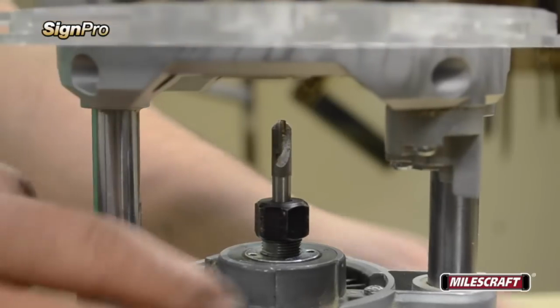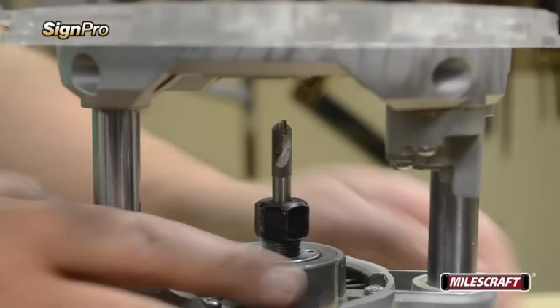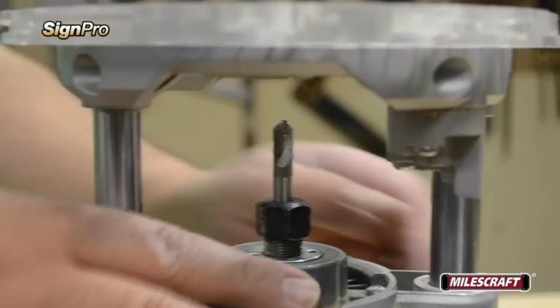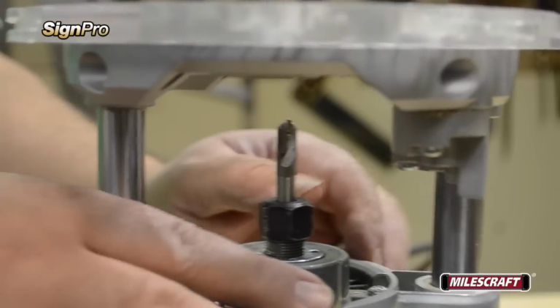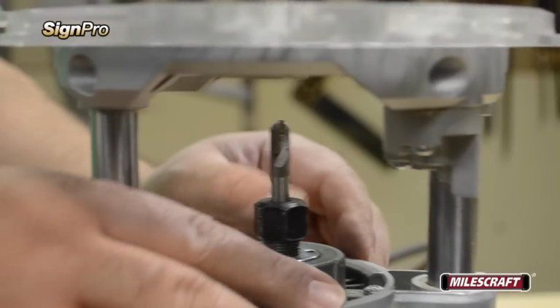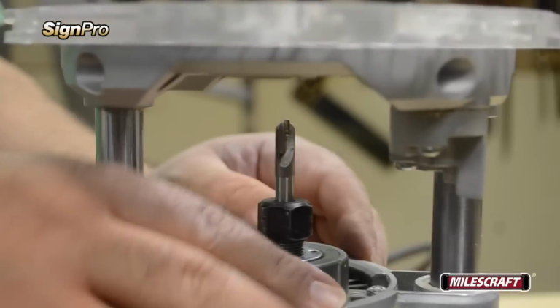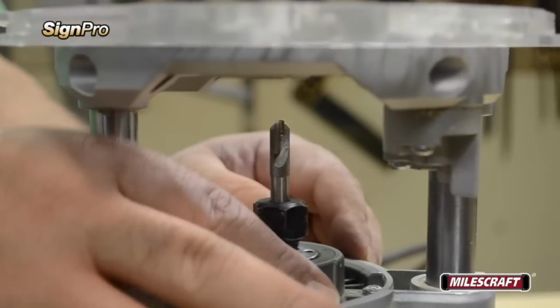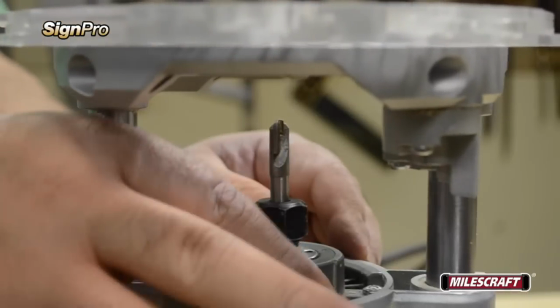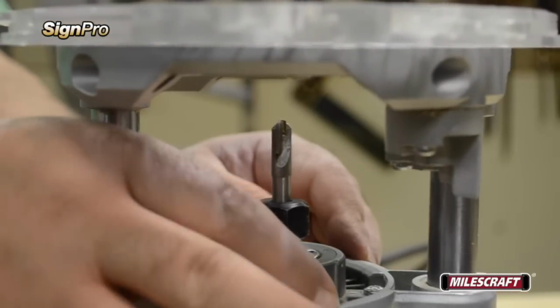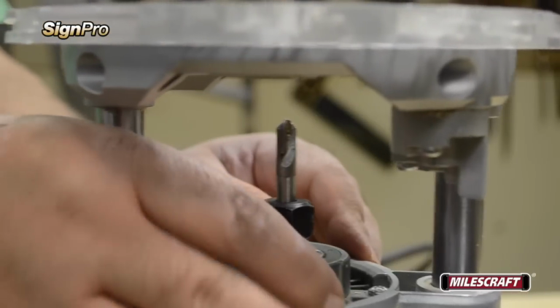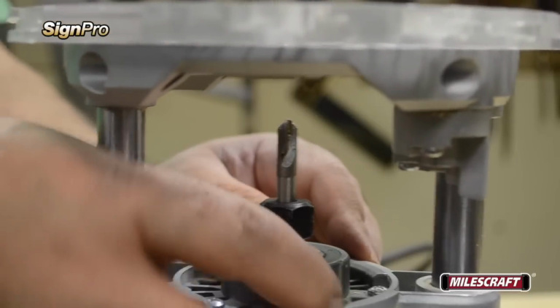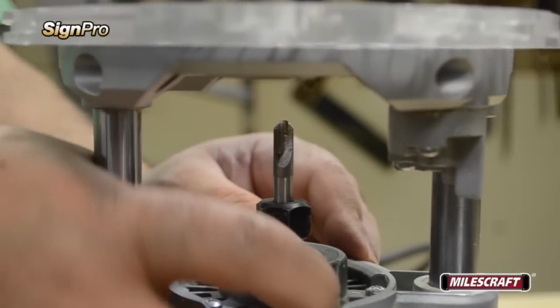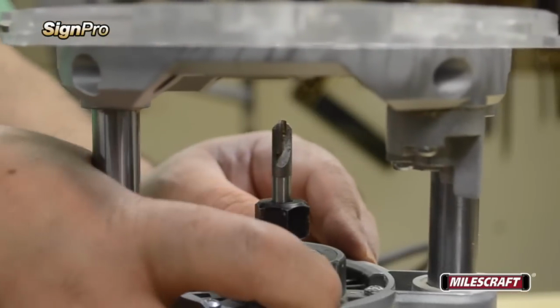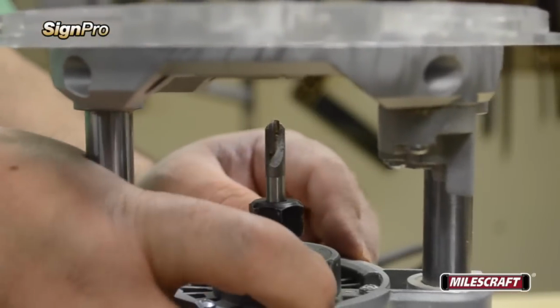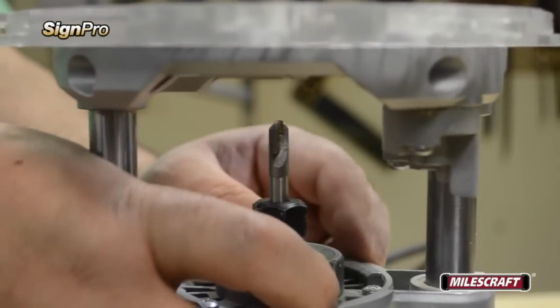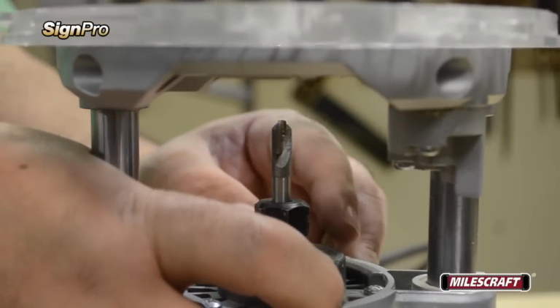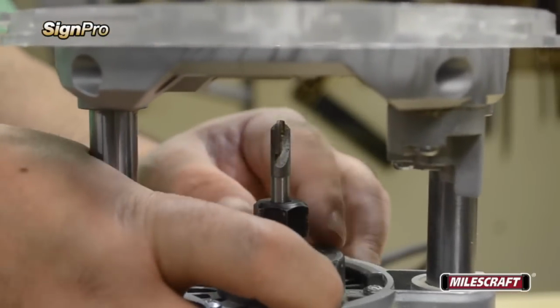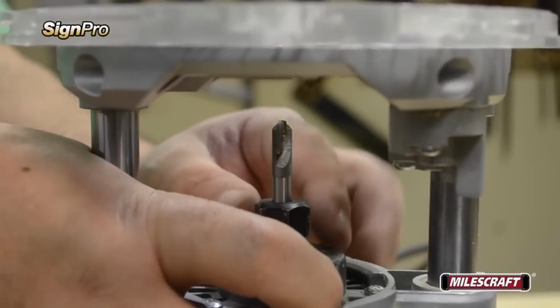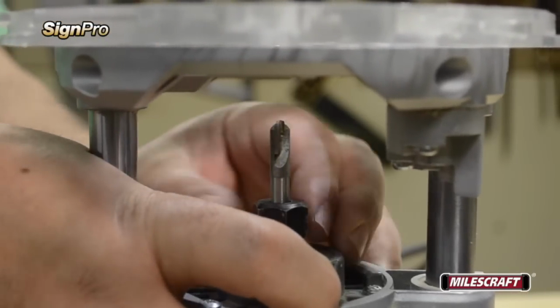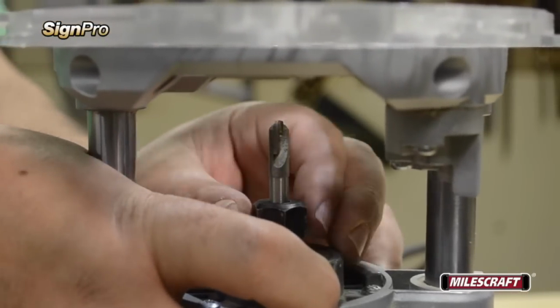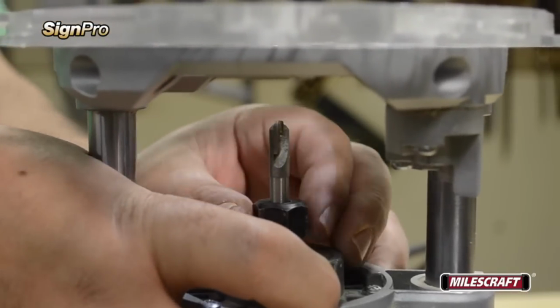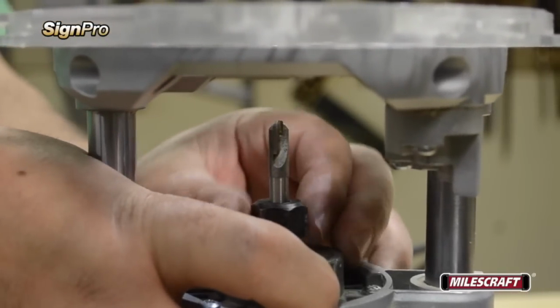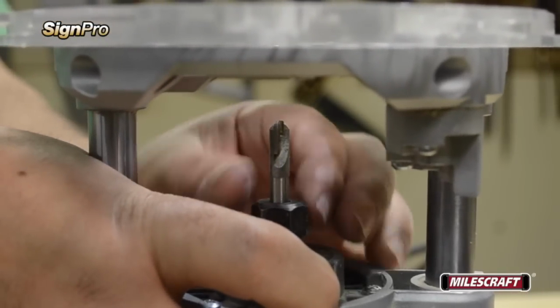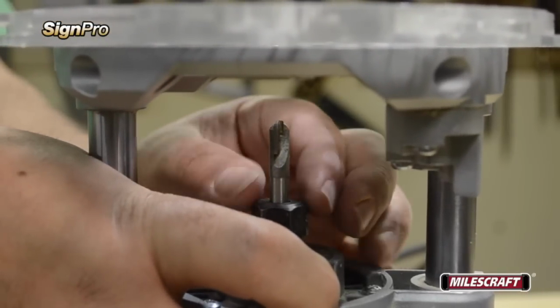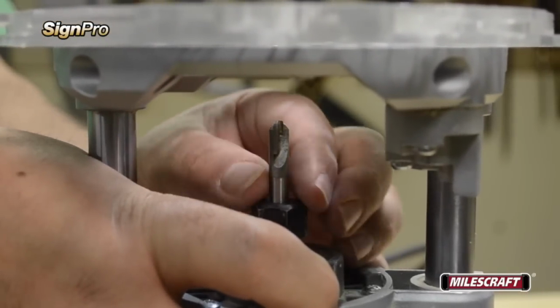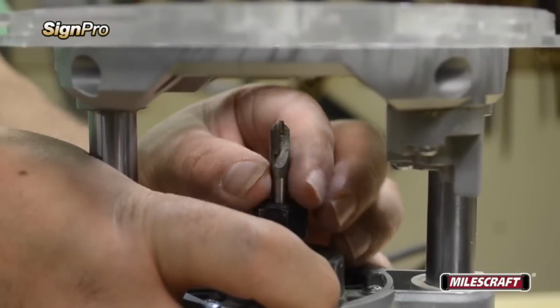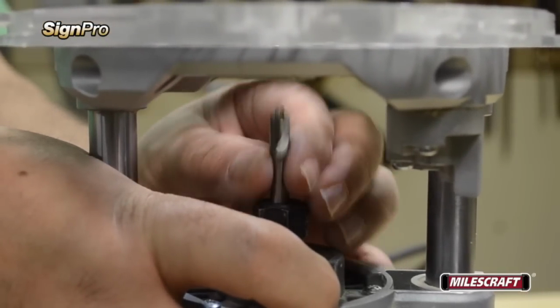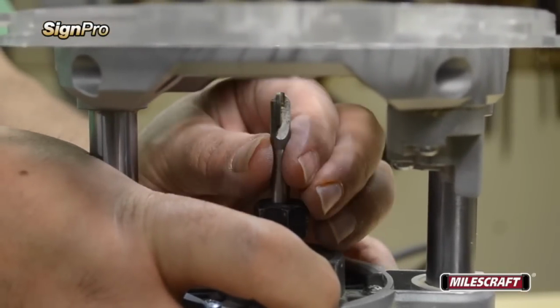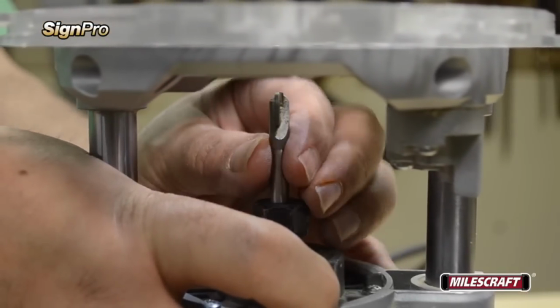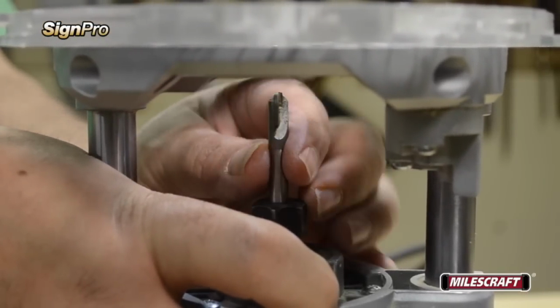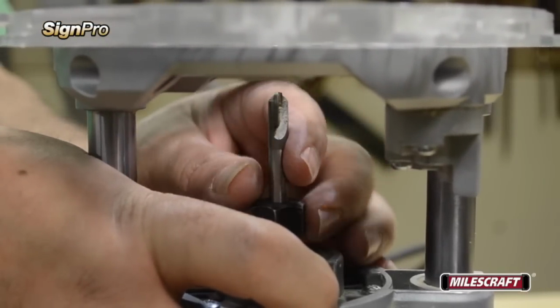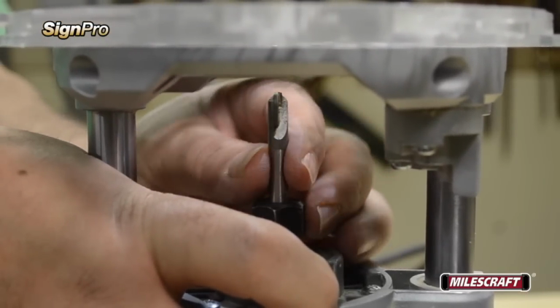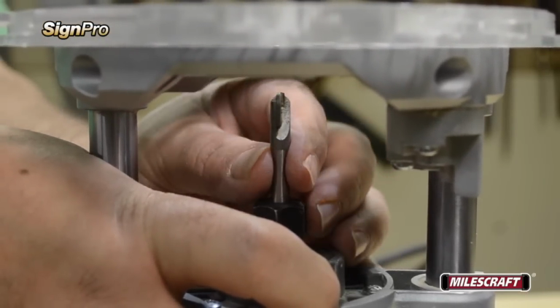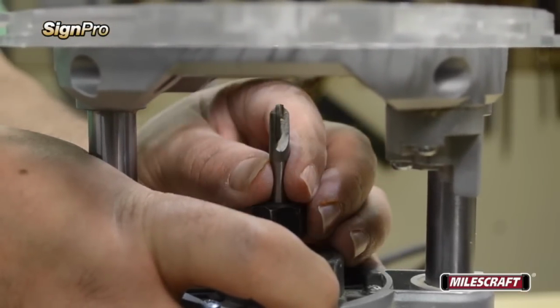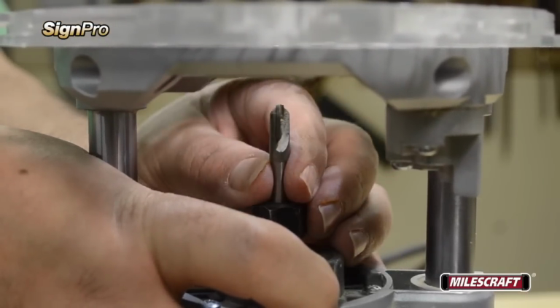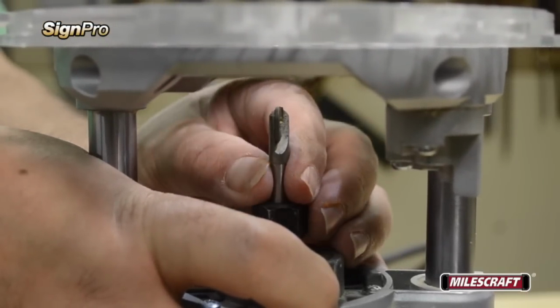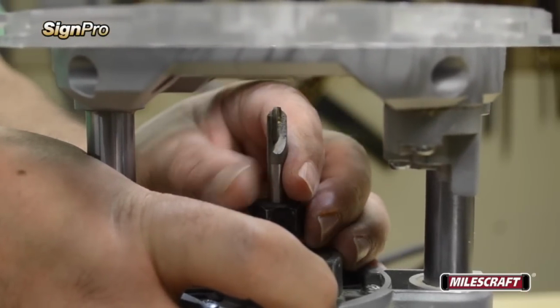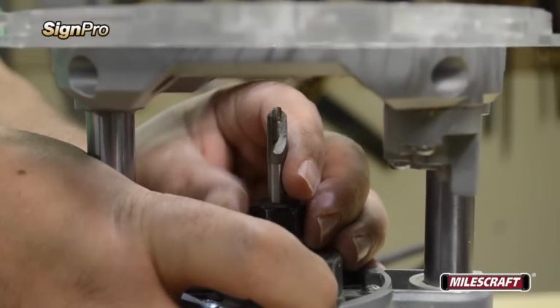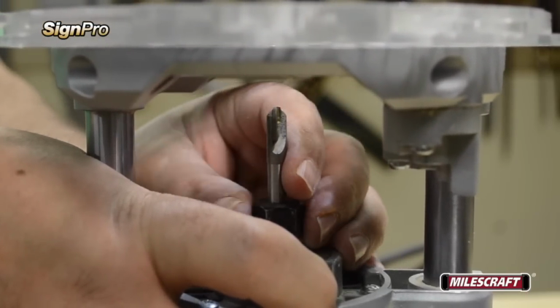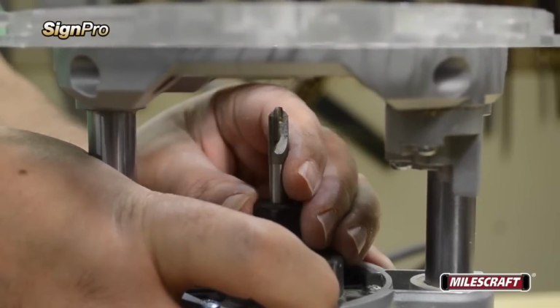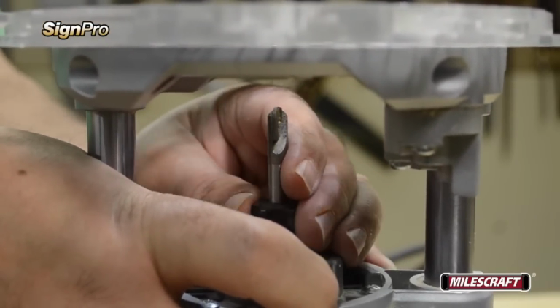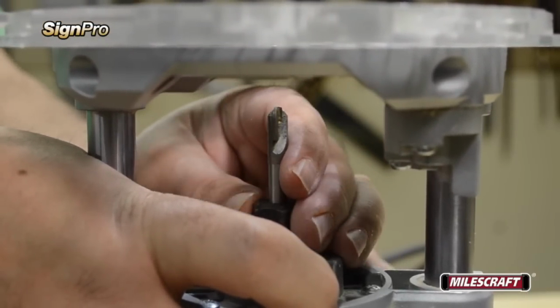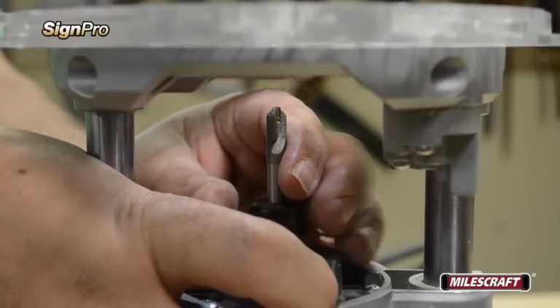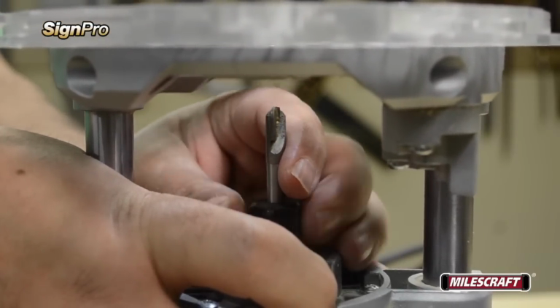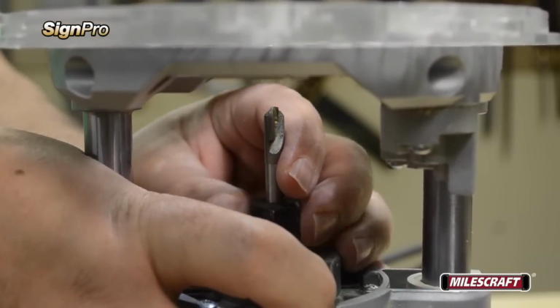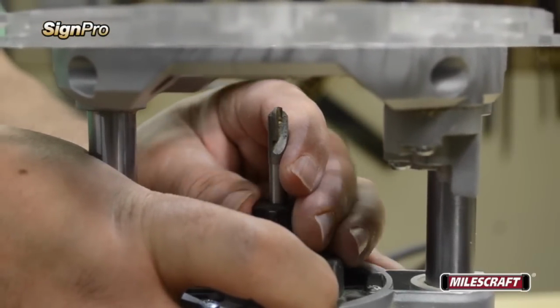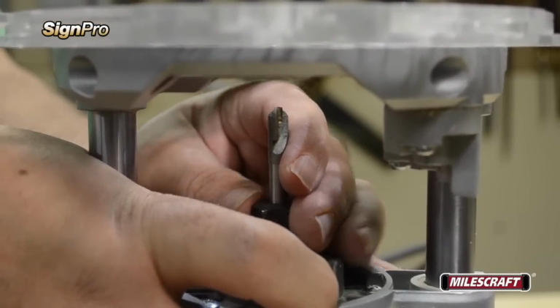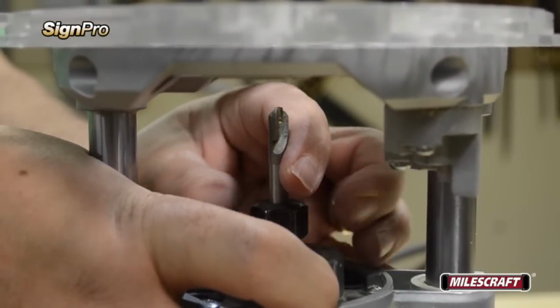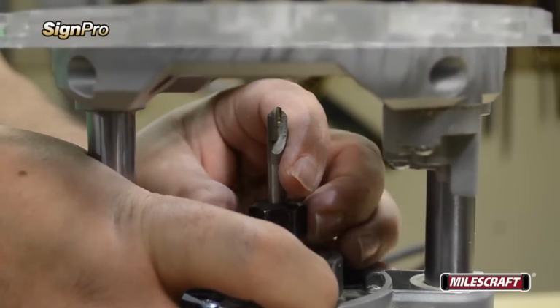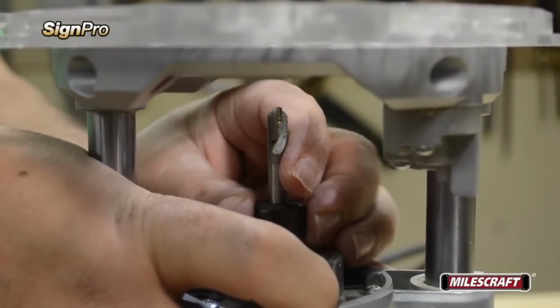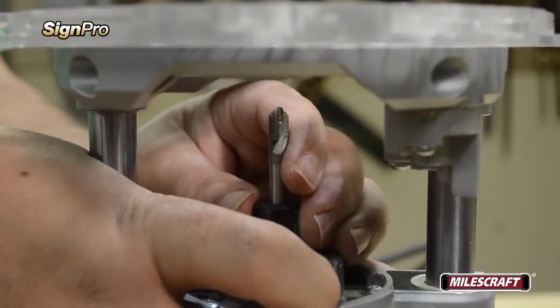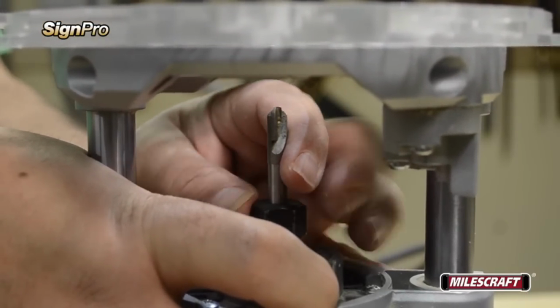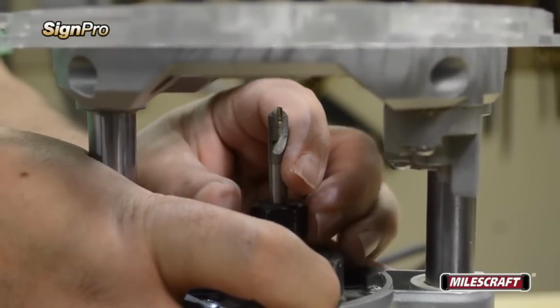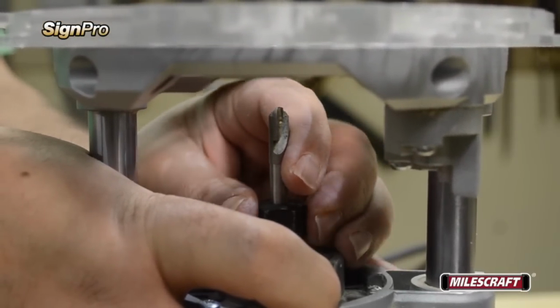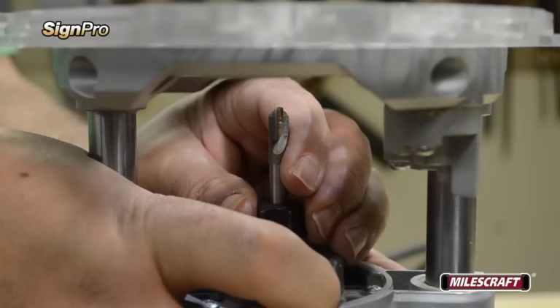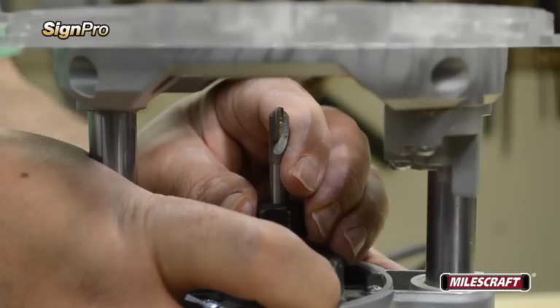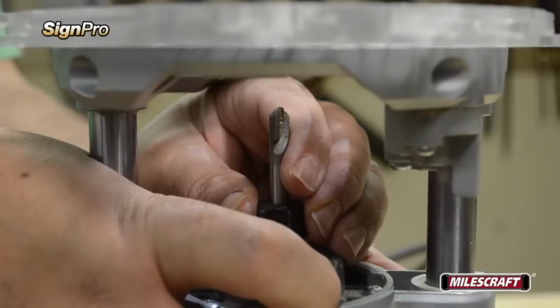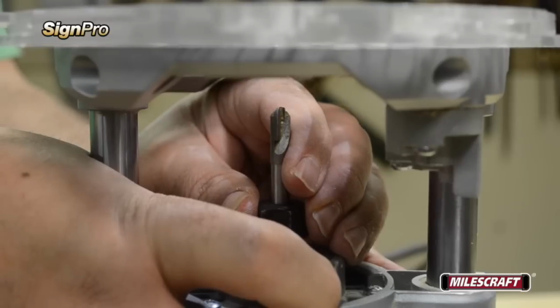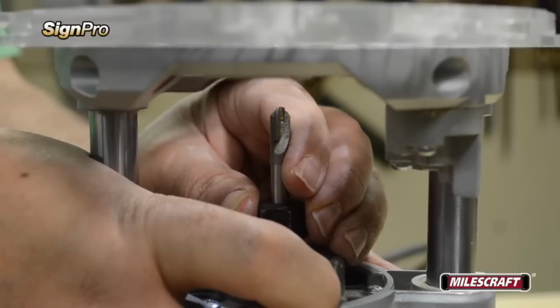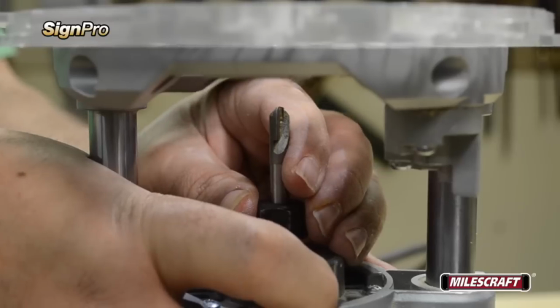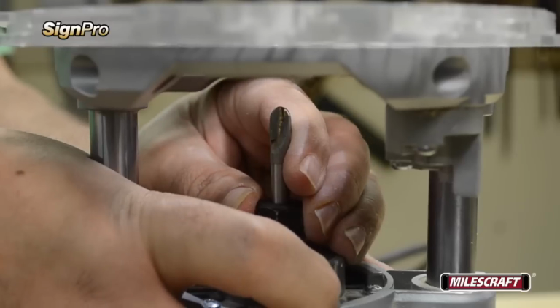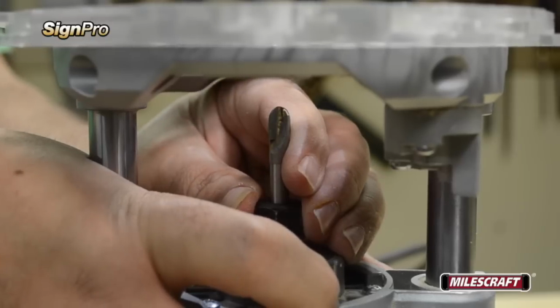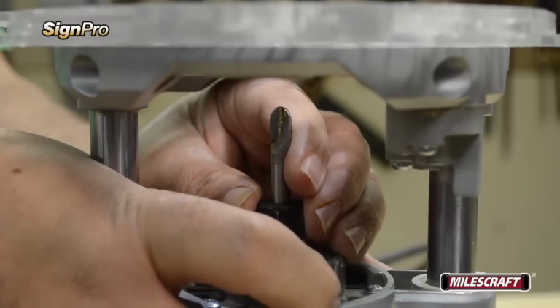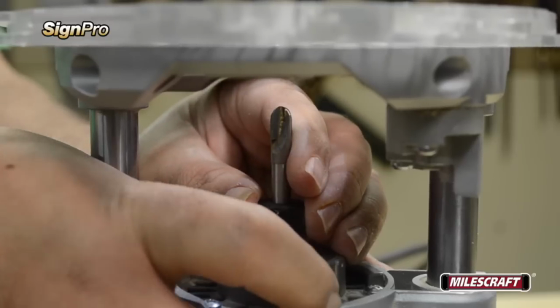Insert the bit all the way into the collet, then lift it slightly, so that when you tighten the collet's collar, the bit is not resting on the base of the collet.